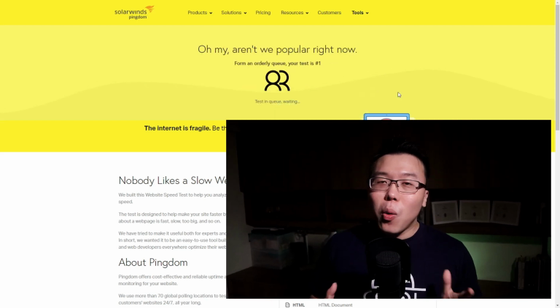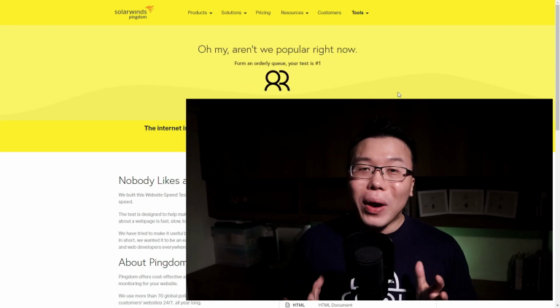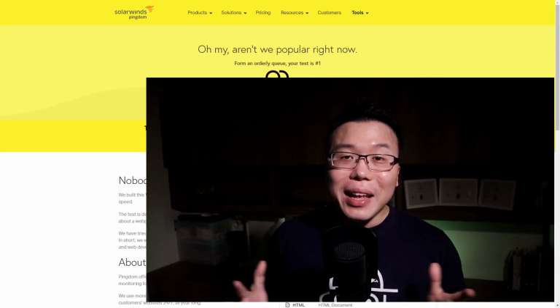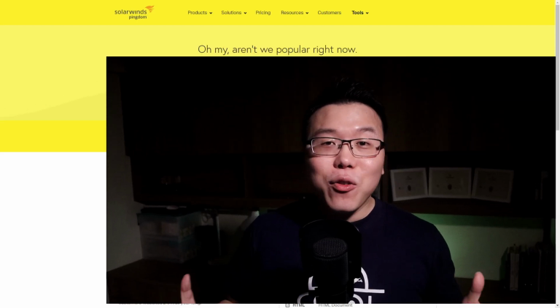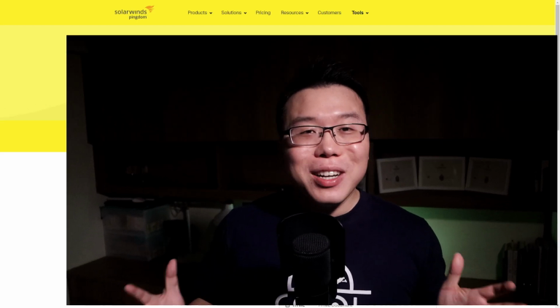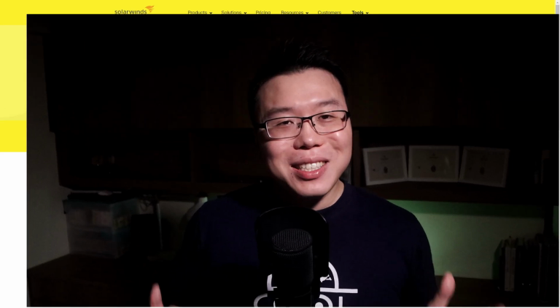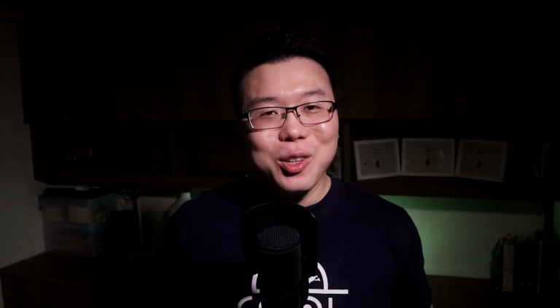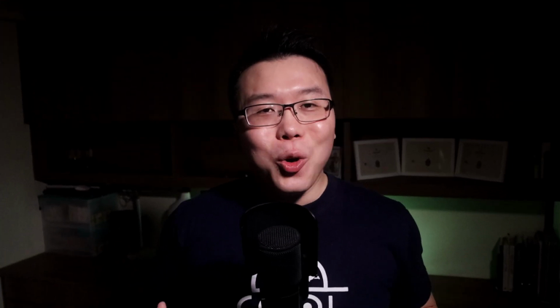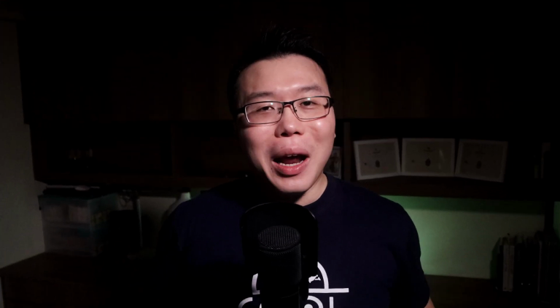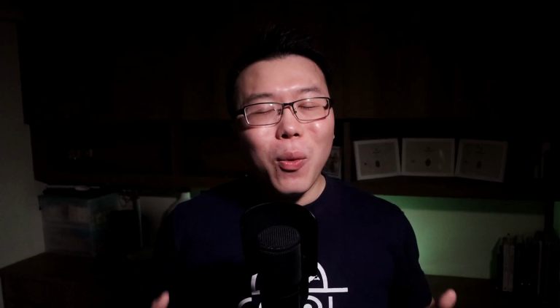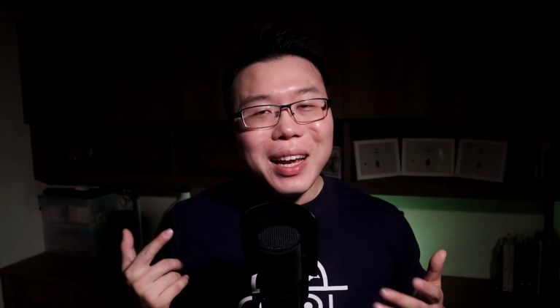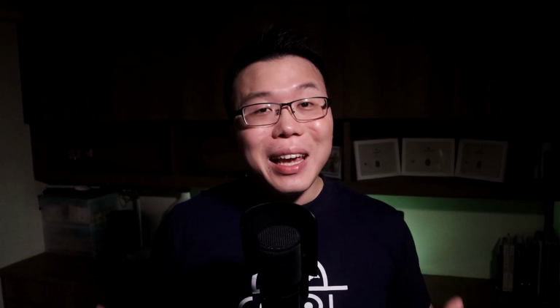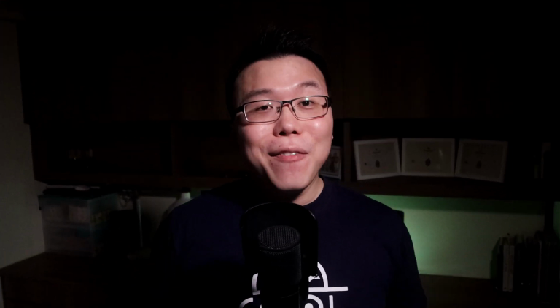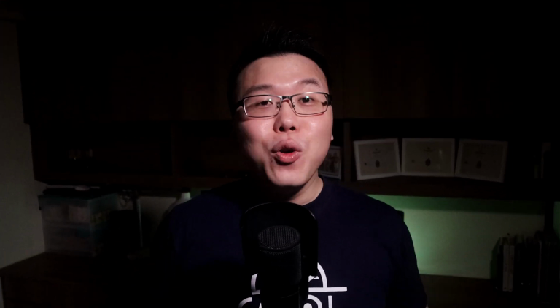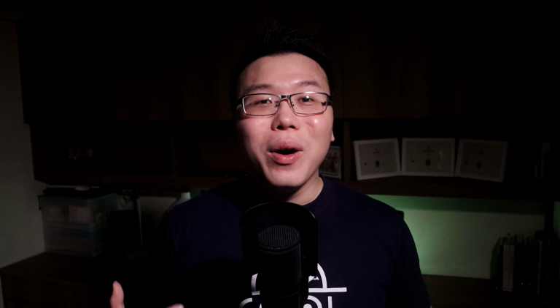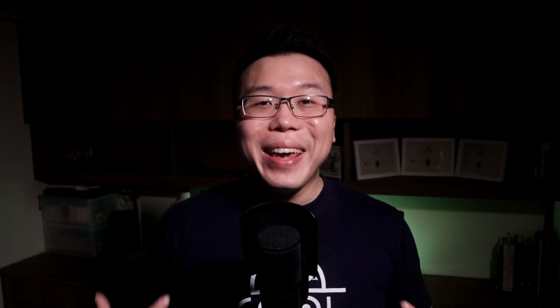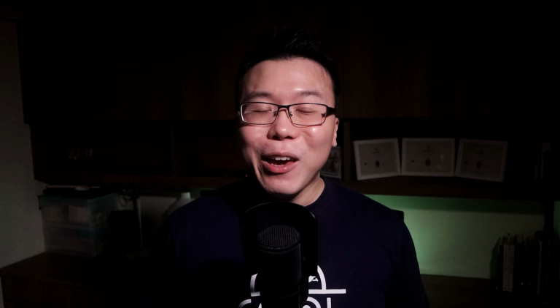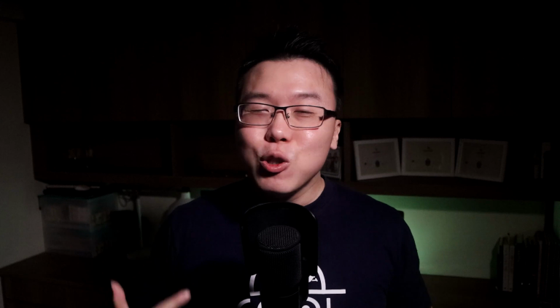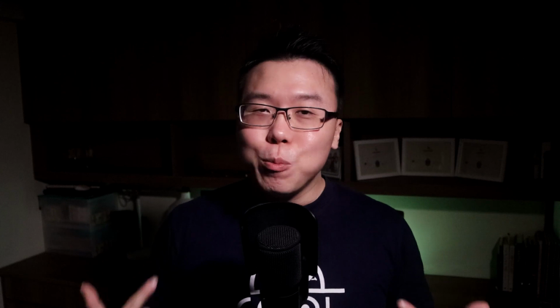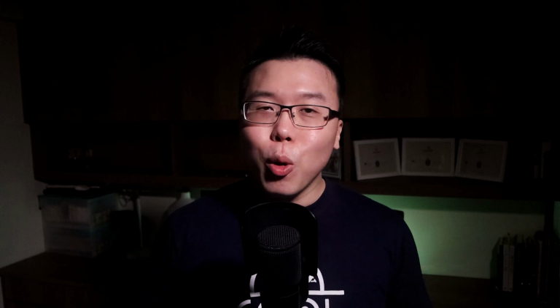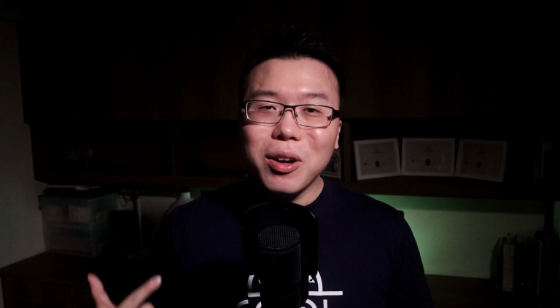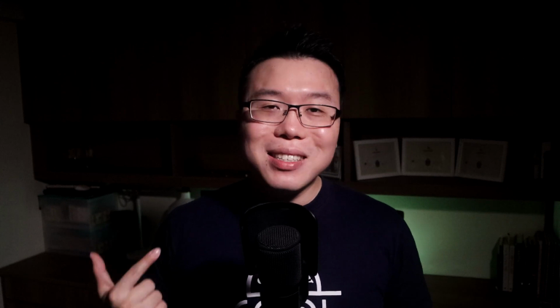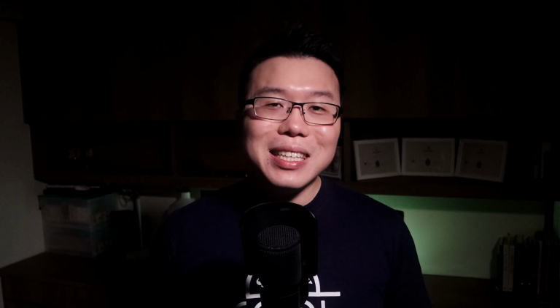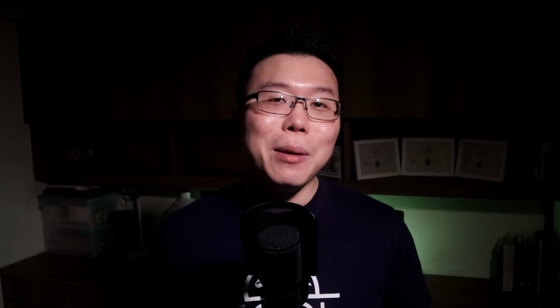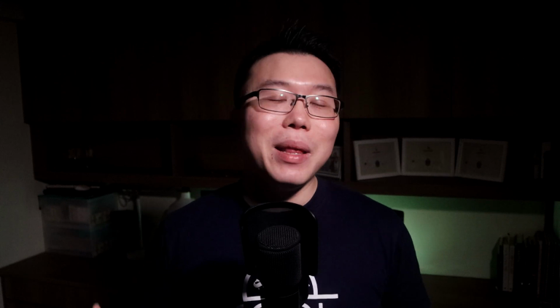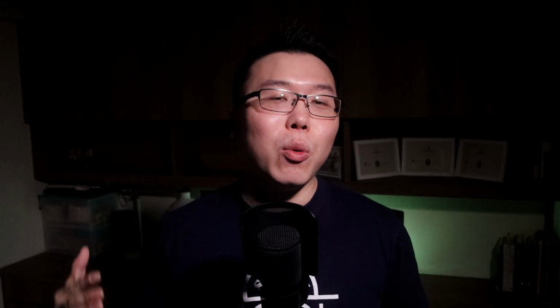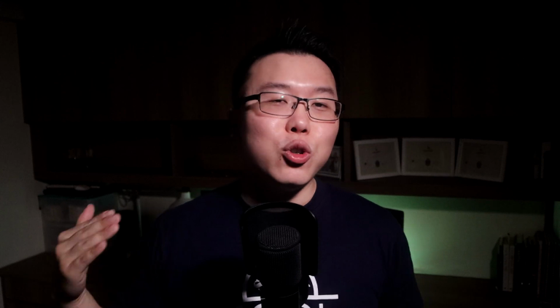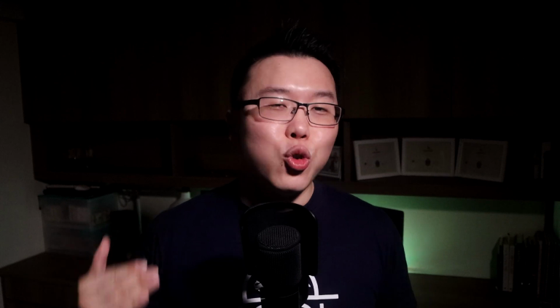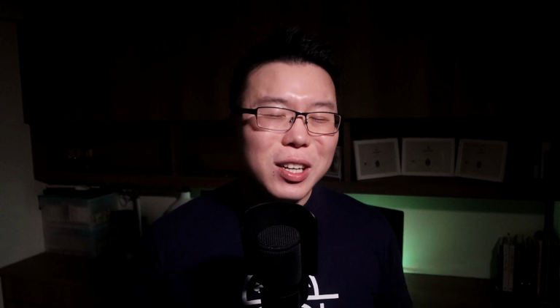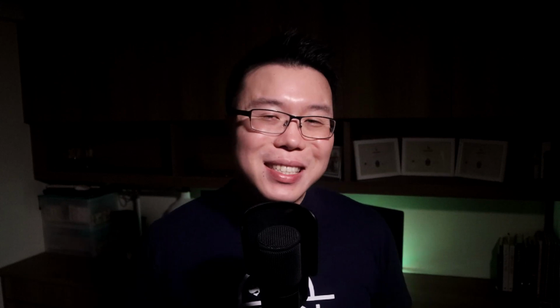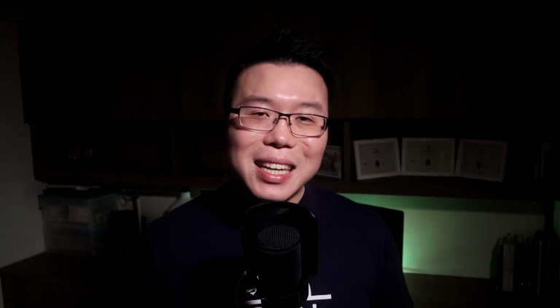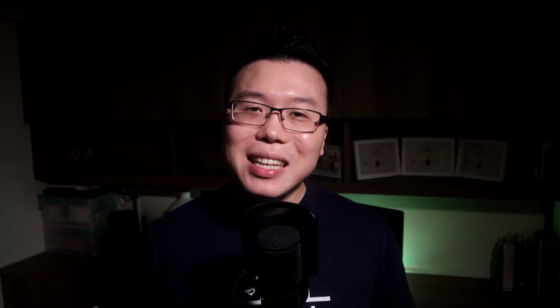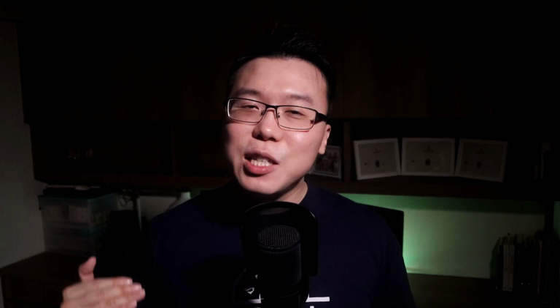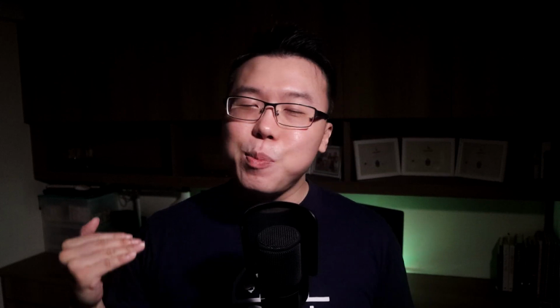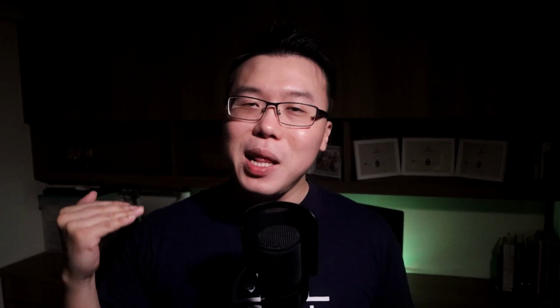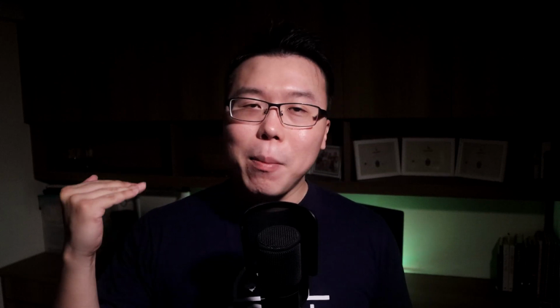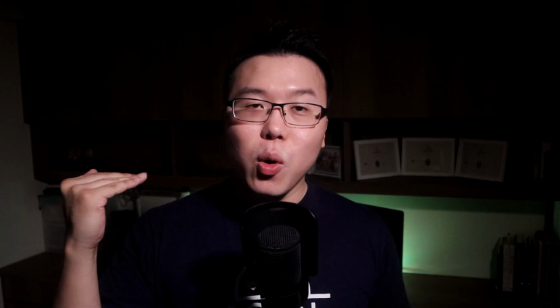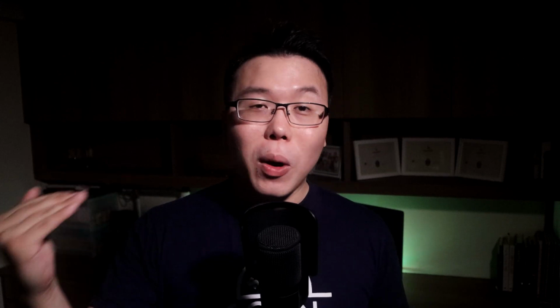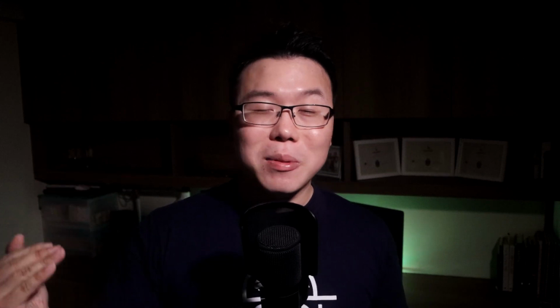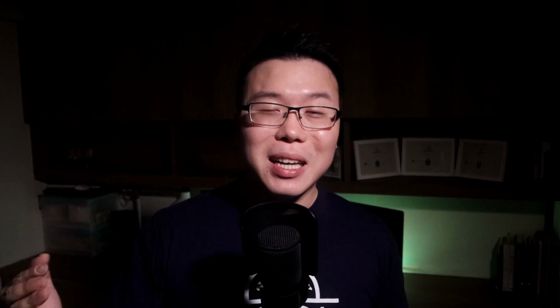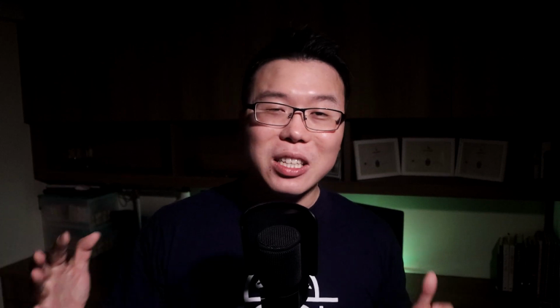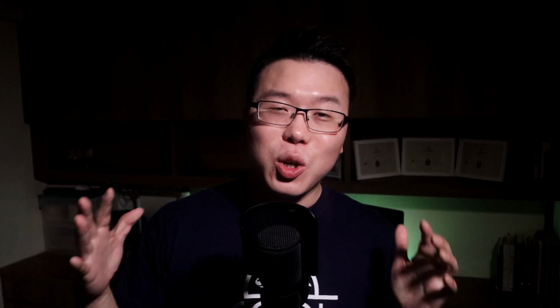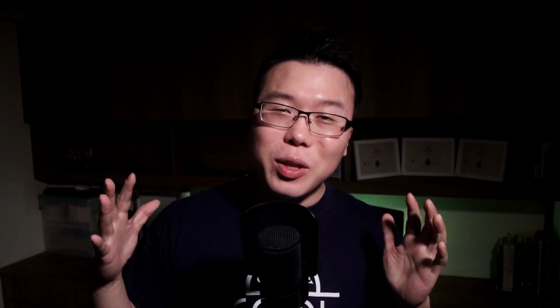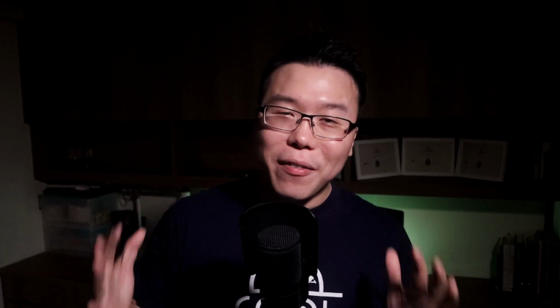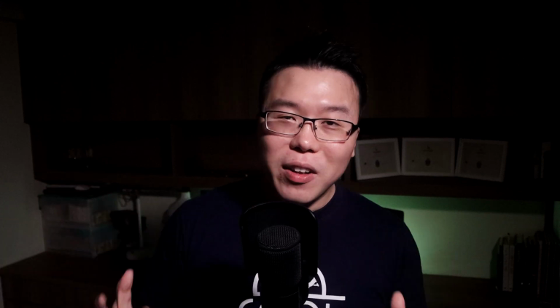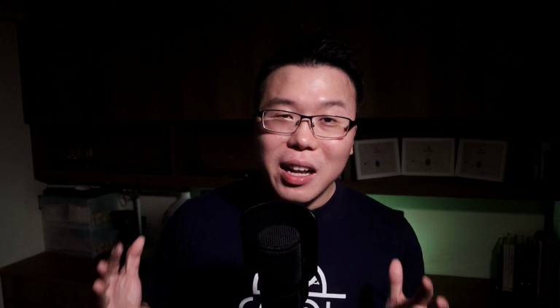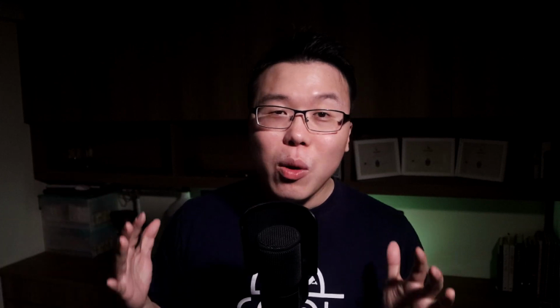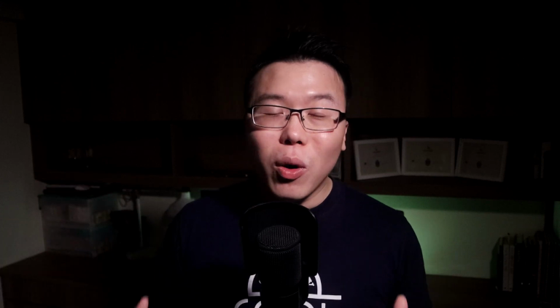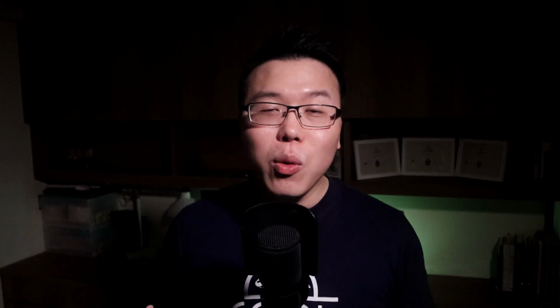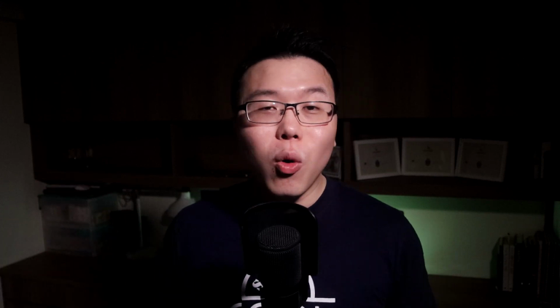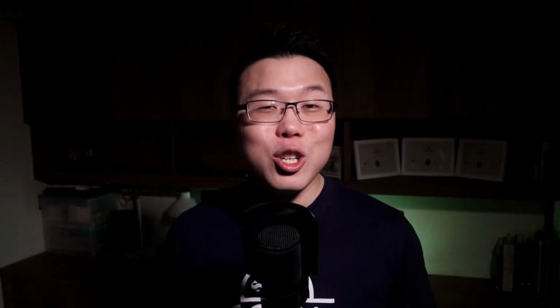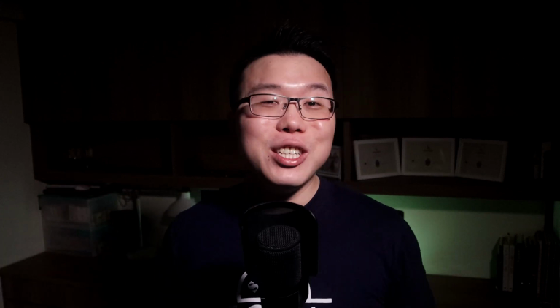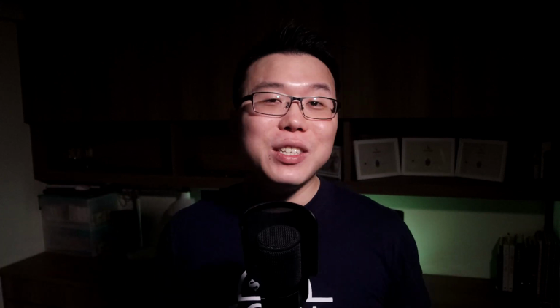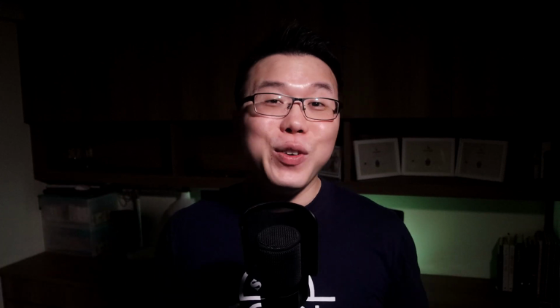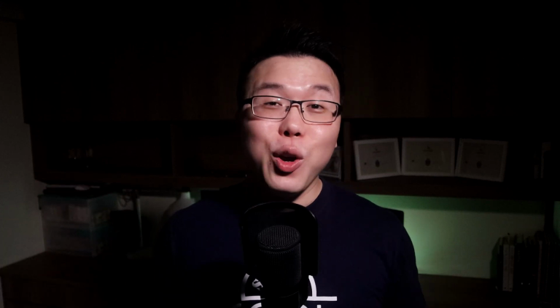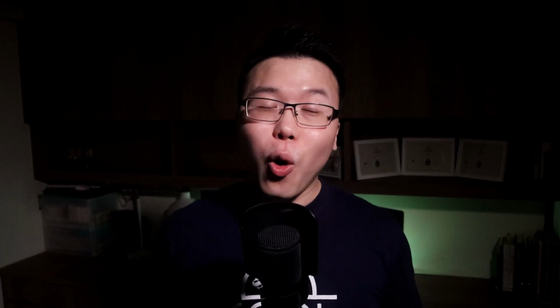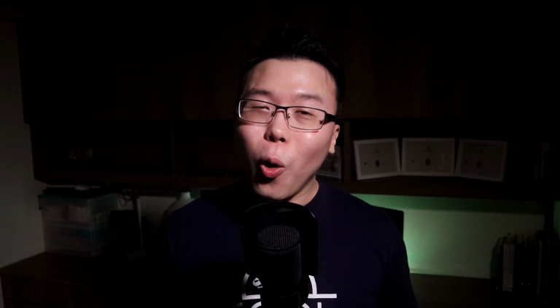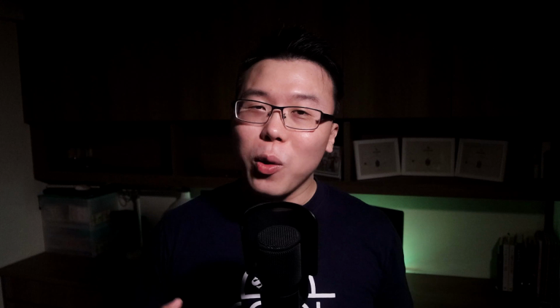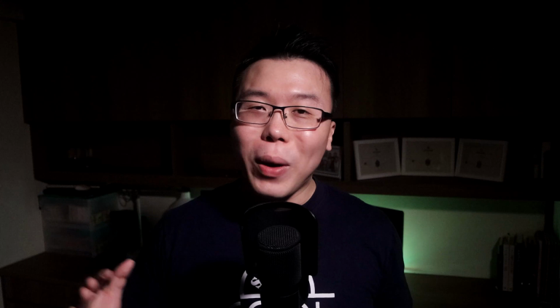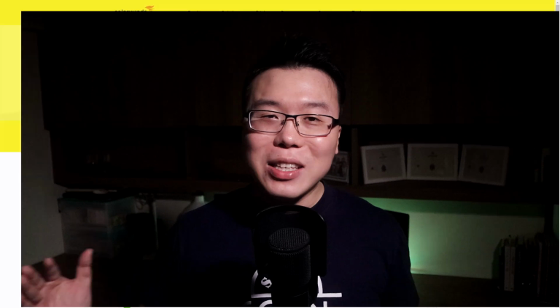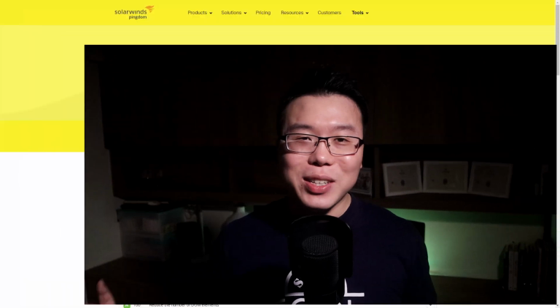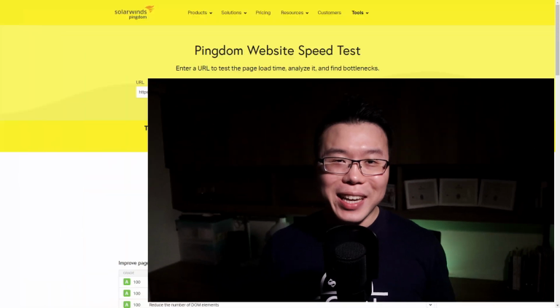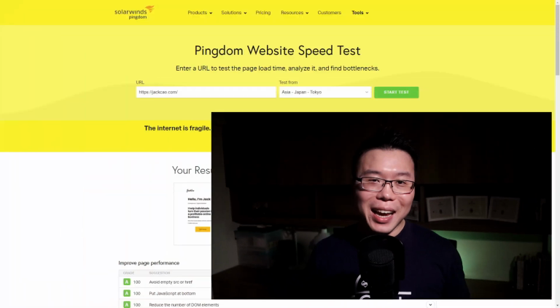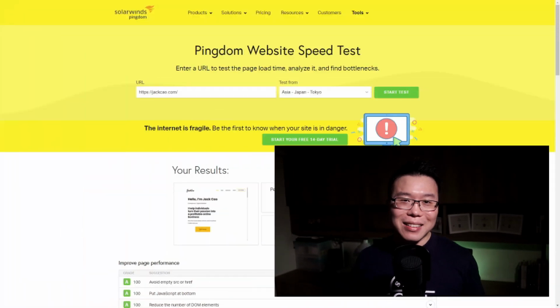While waiting for this to load, I want to give you a huge bonus tip that will drastically speed up your website, so you definitely want to watch this video all the way to the end.